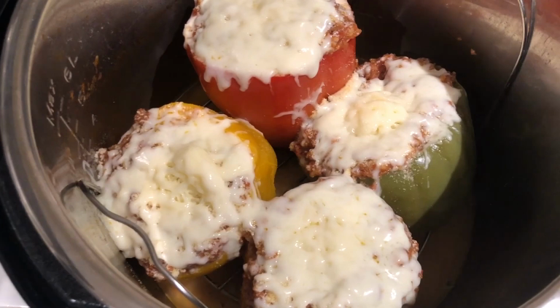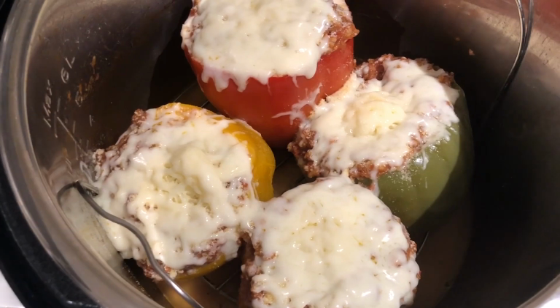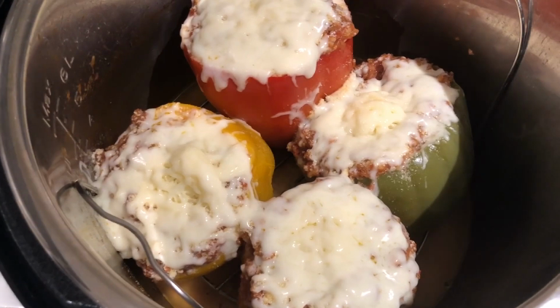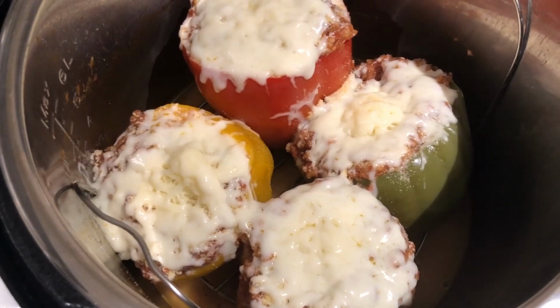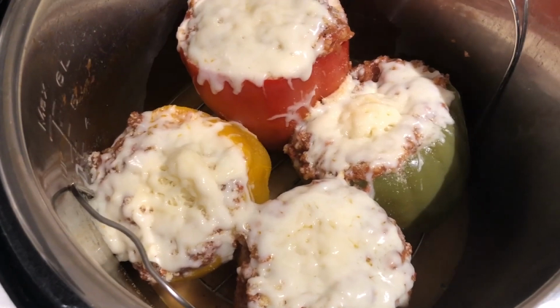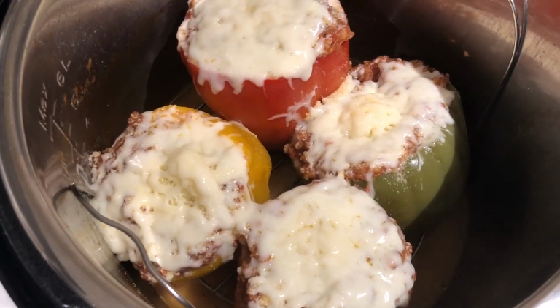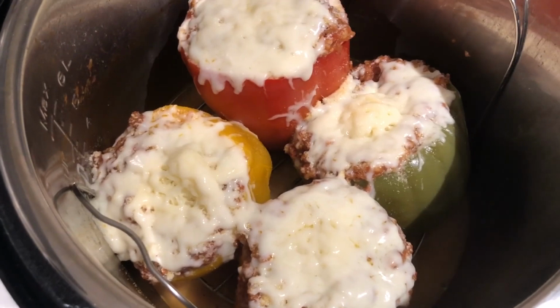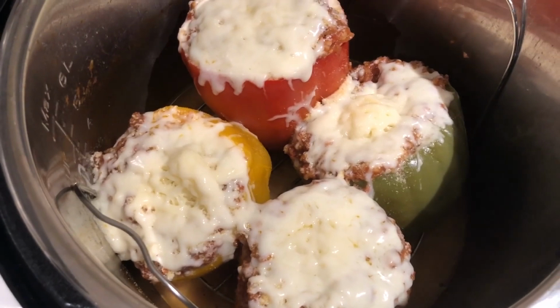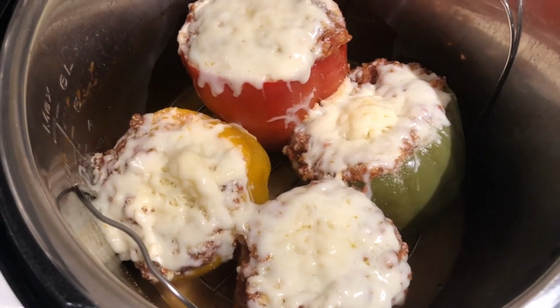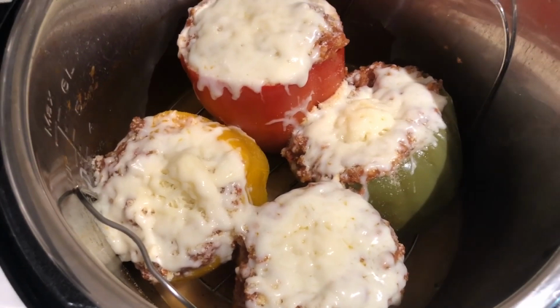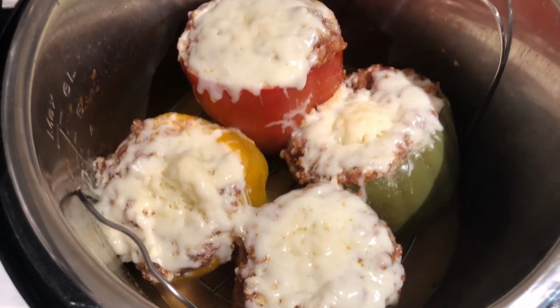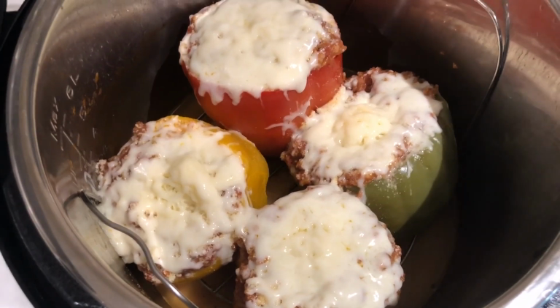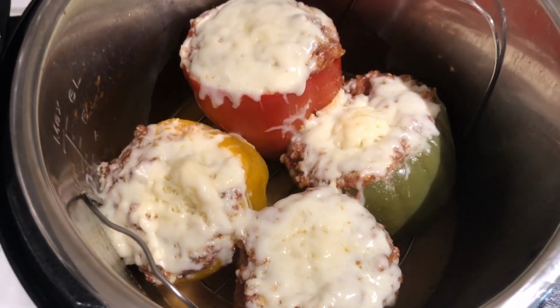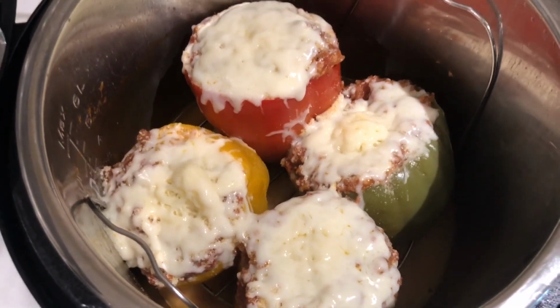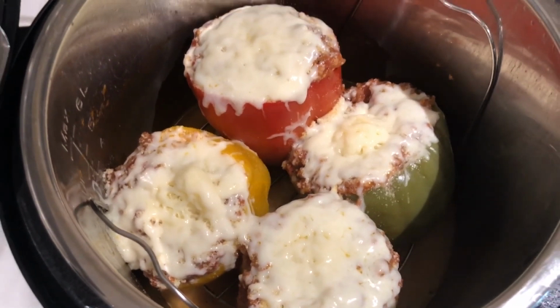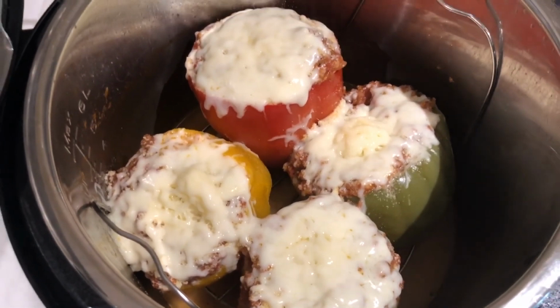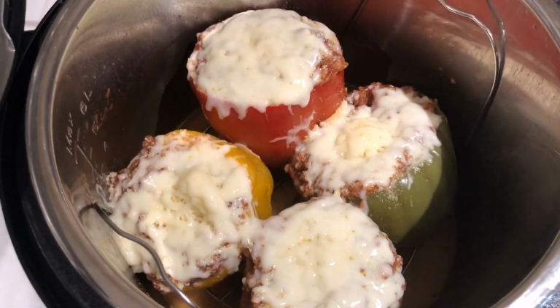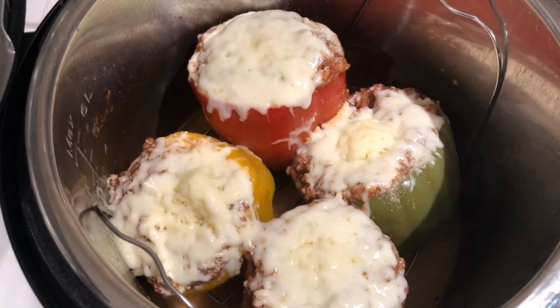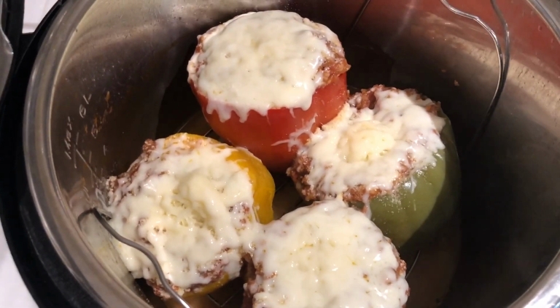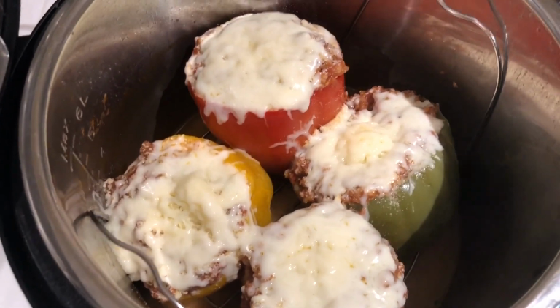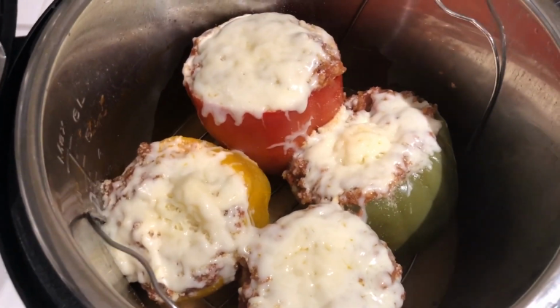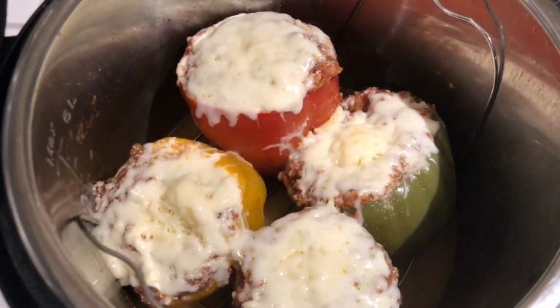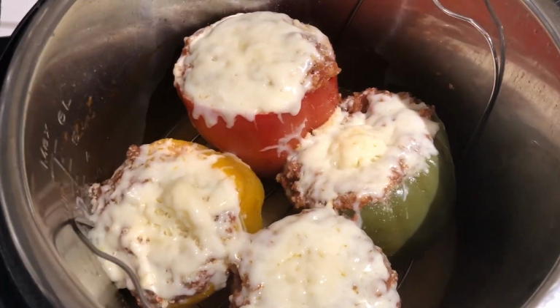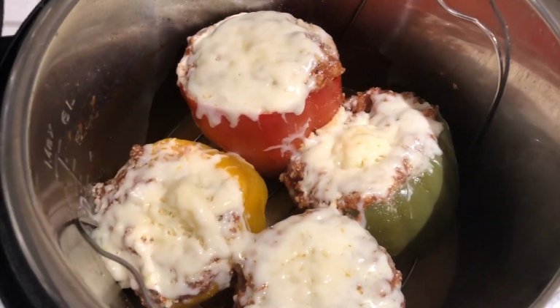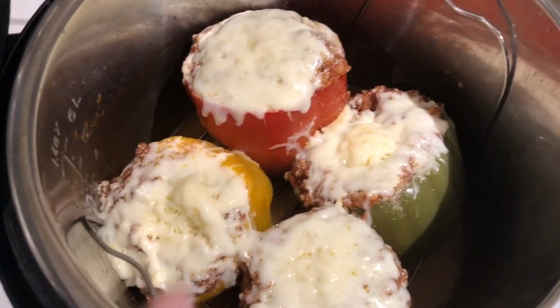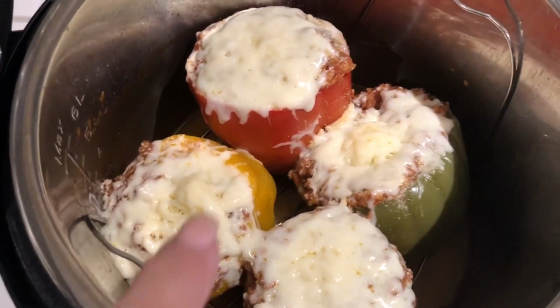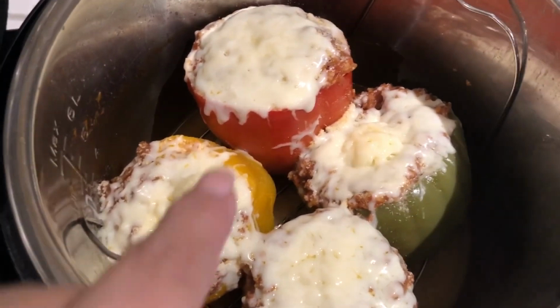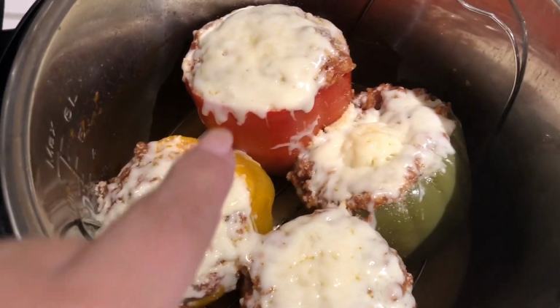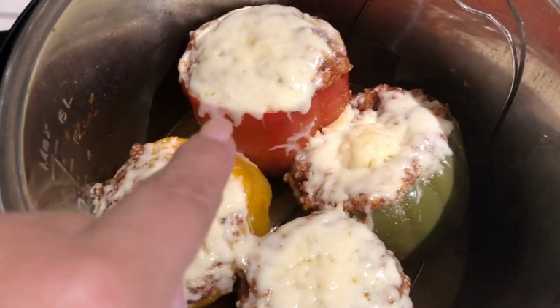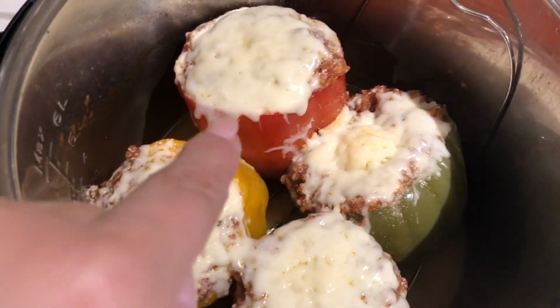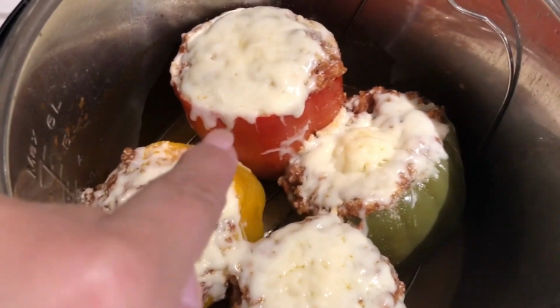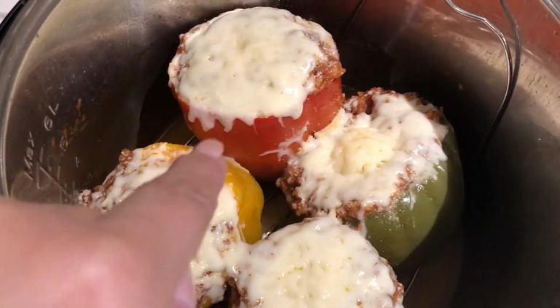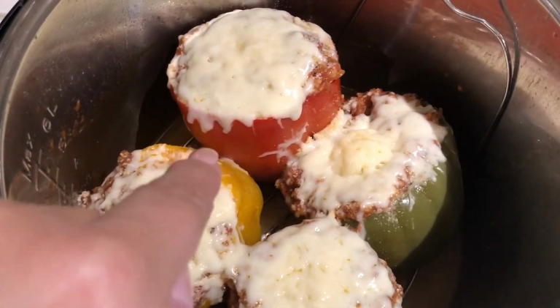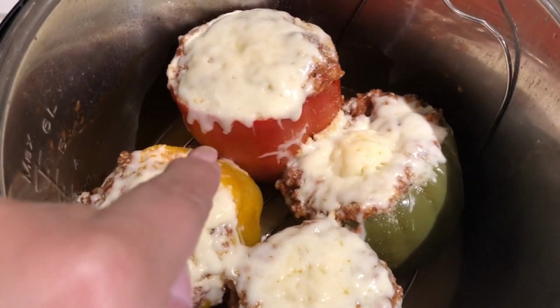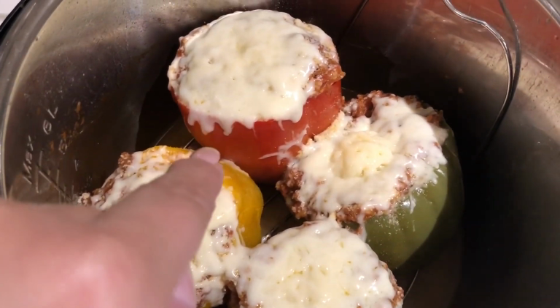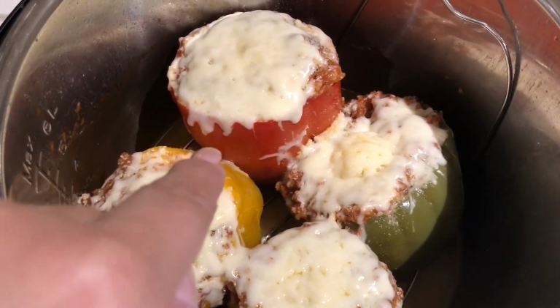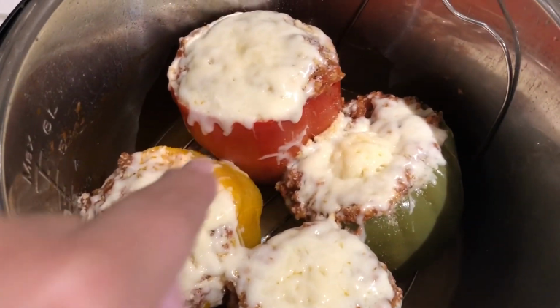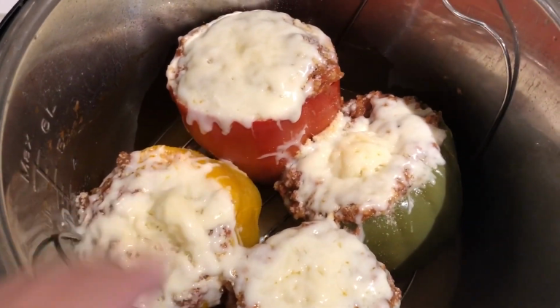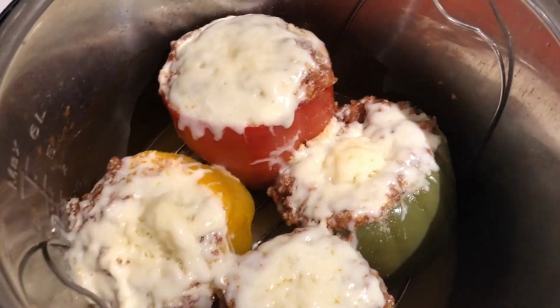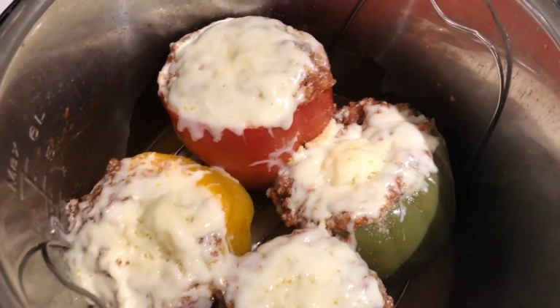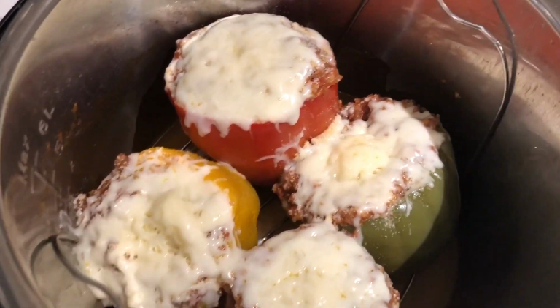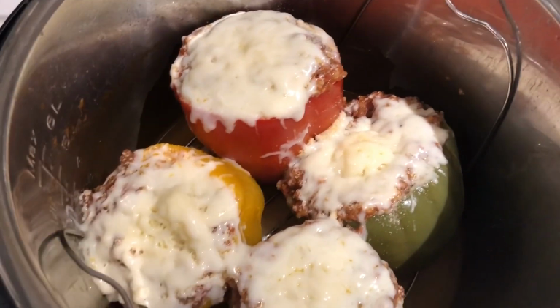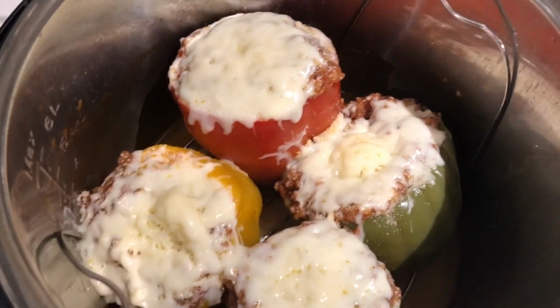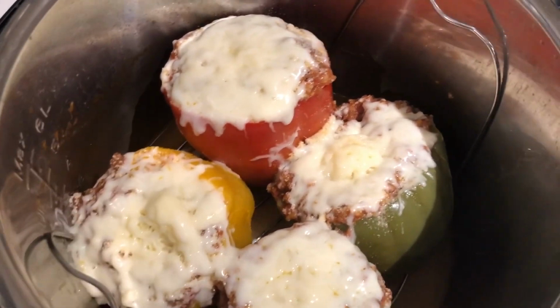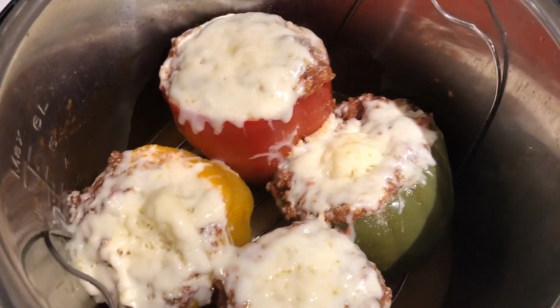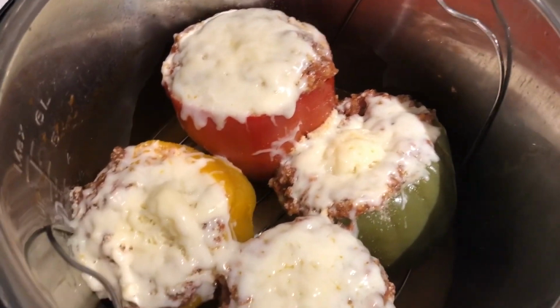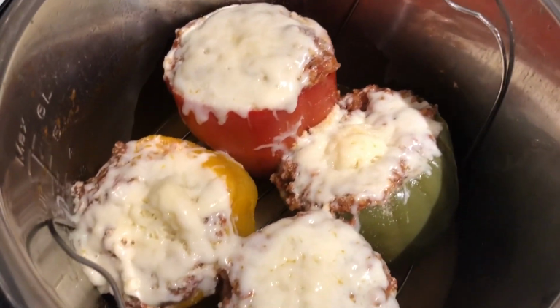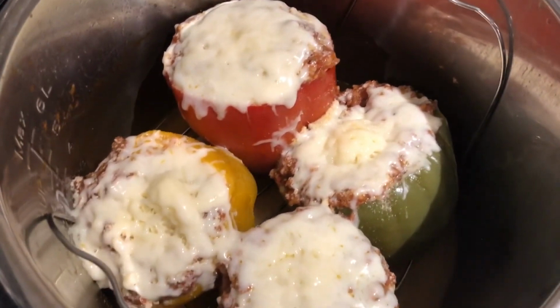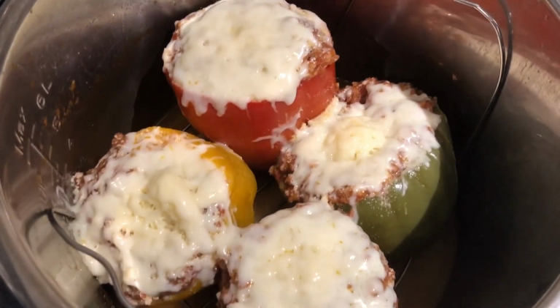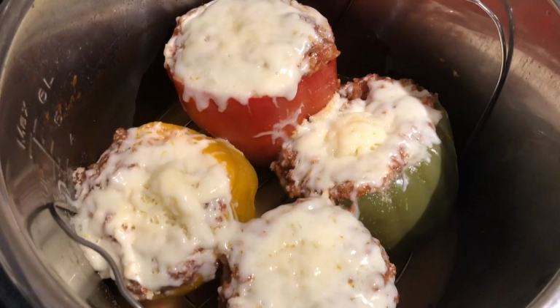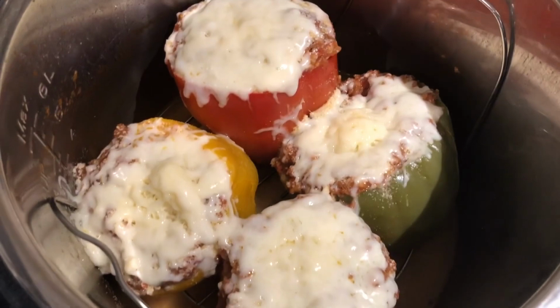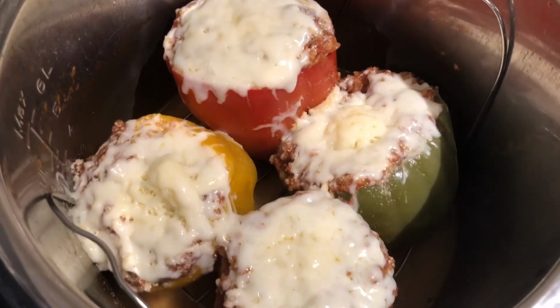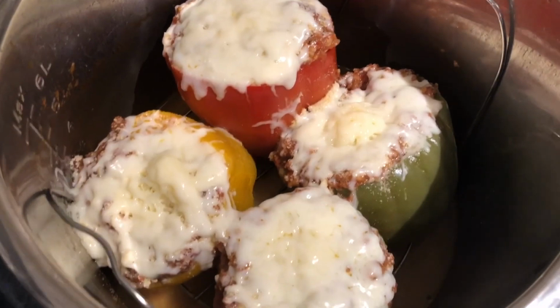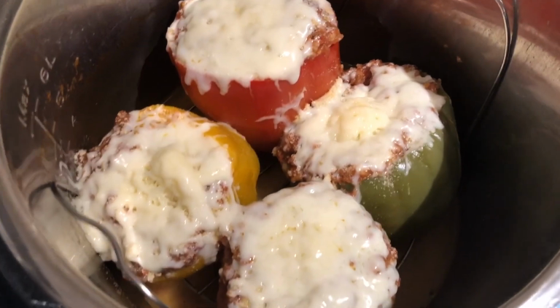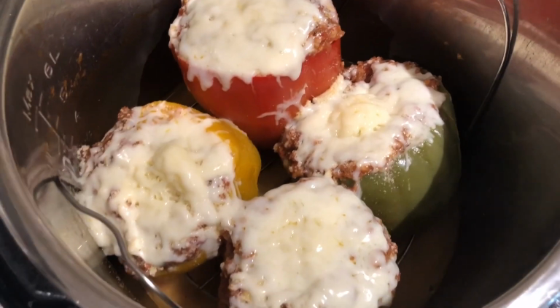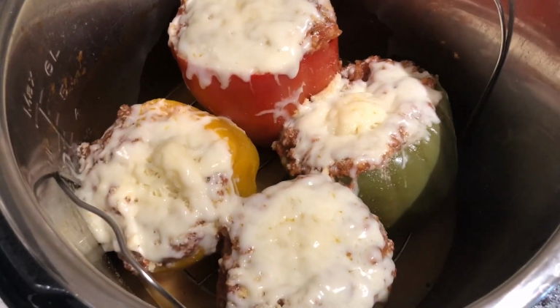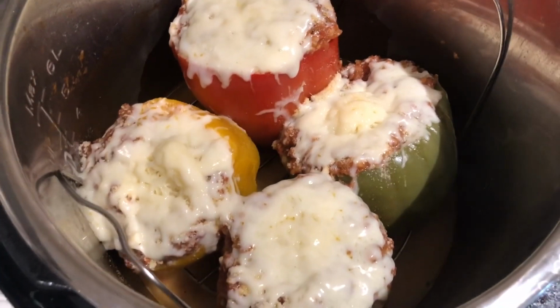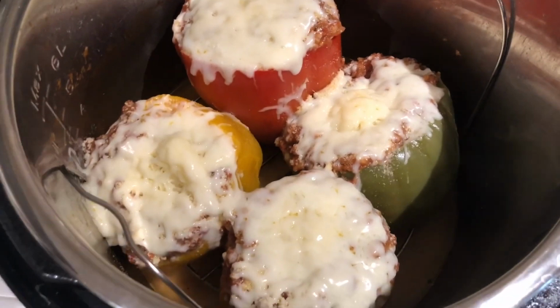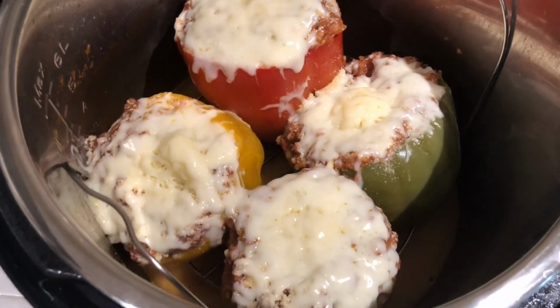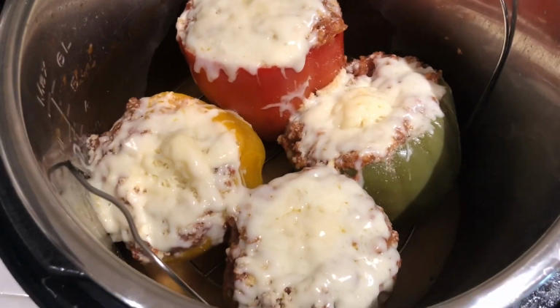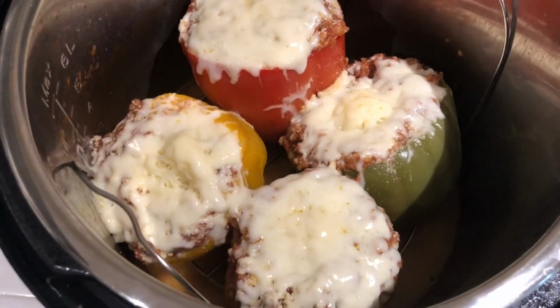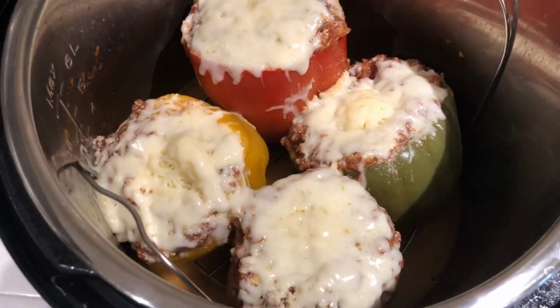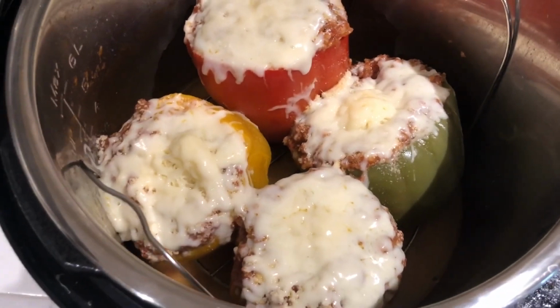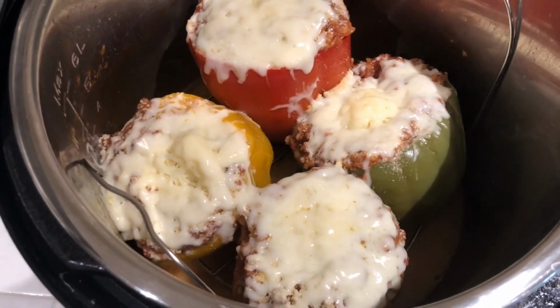Here they are all melted. Look at that cheese over there. Oh my goodness, it's all like dripping down the pepper. It looks so good.